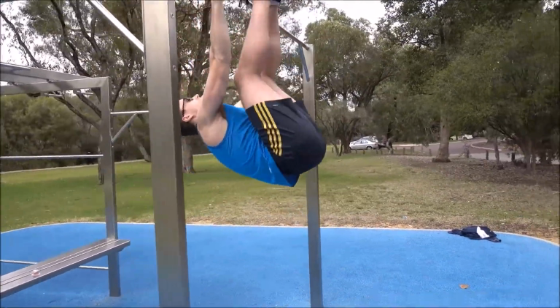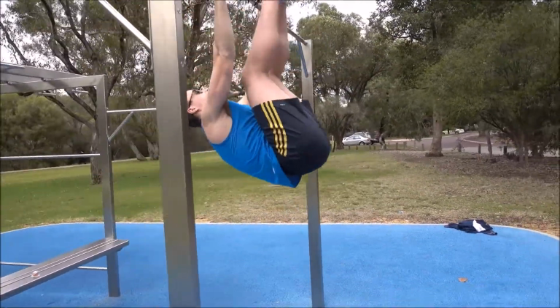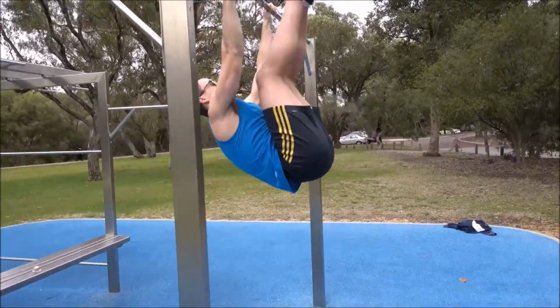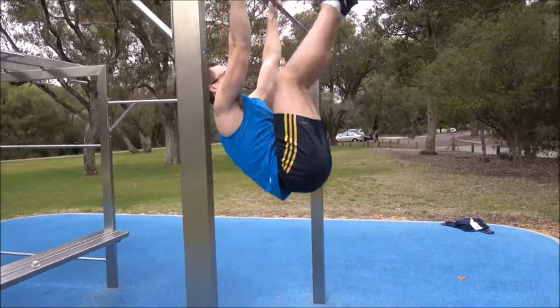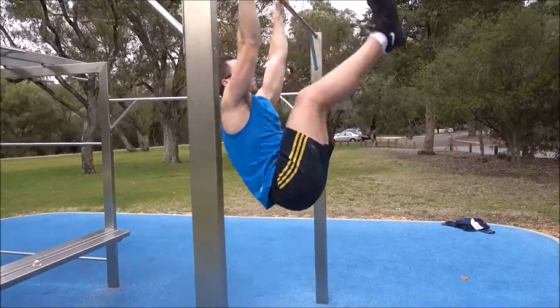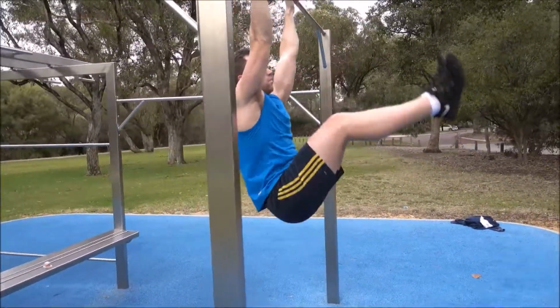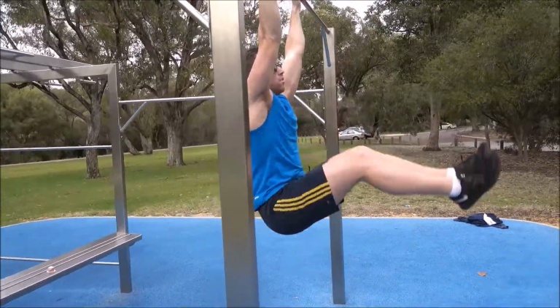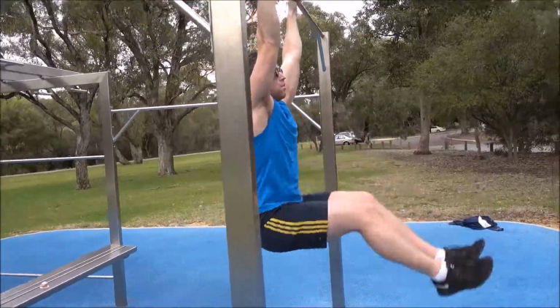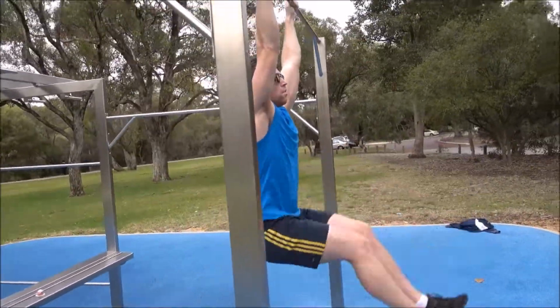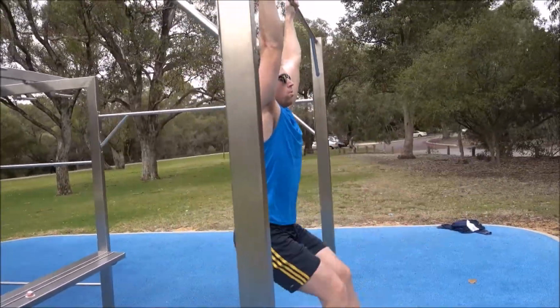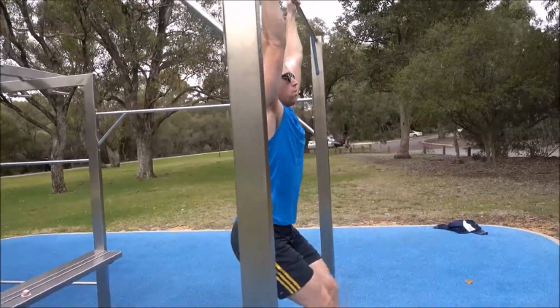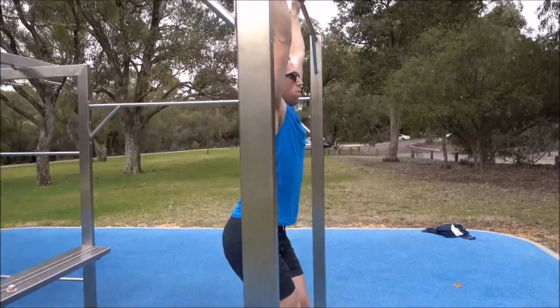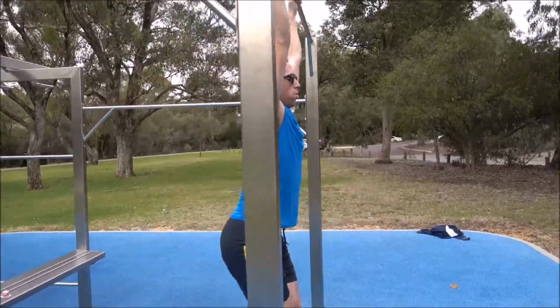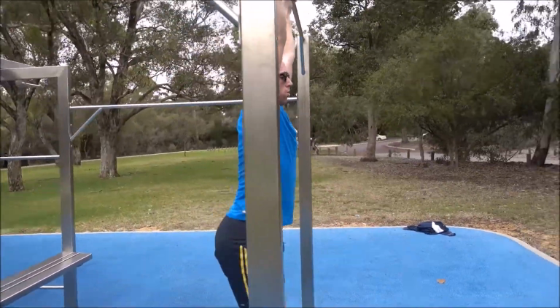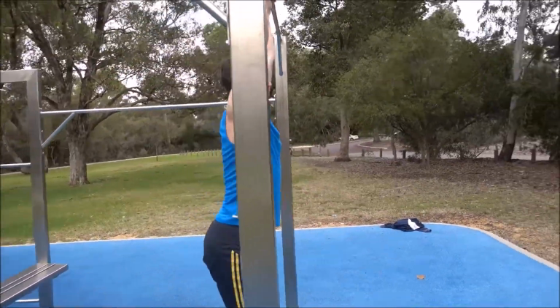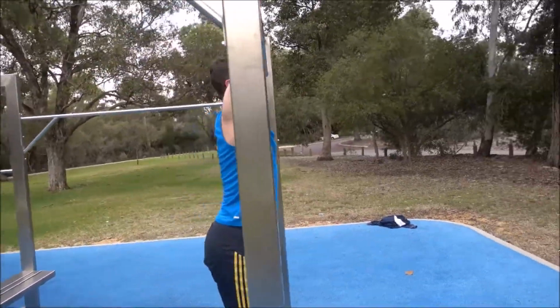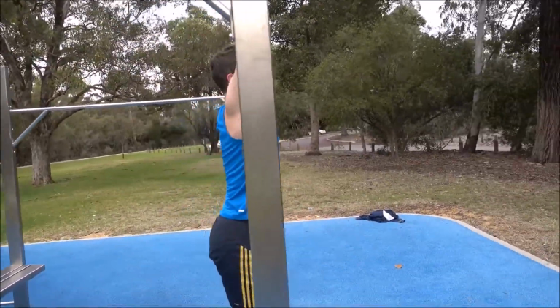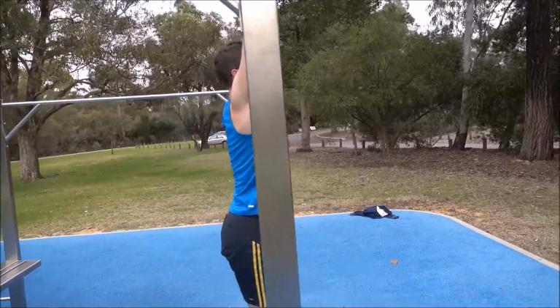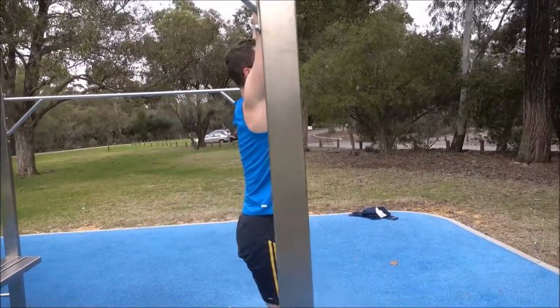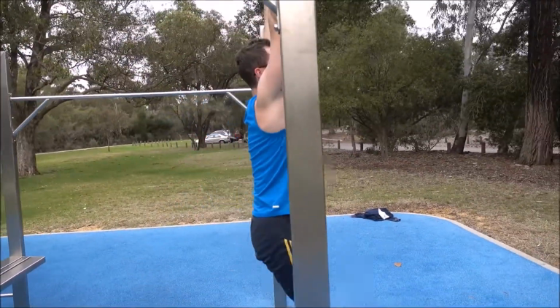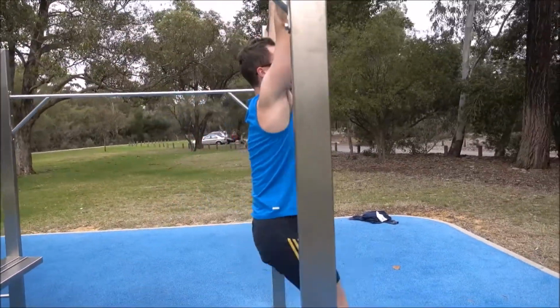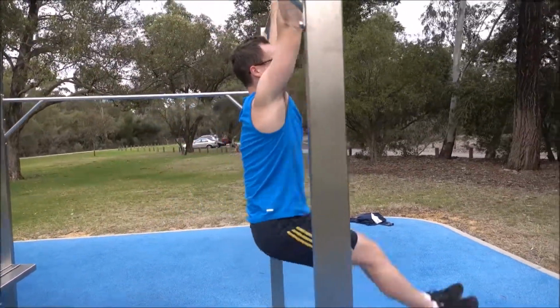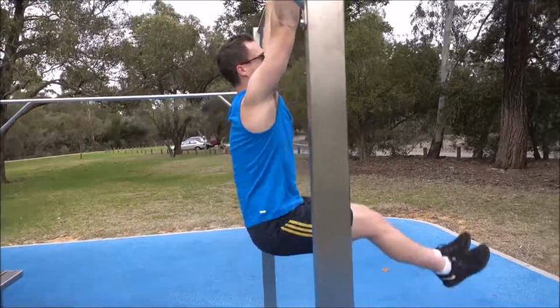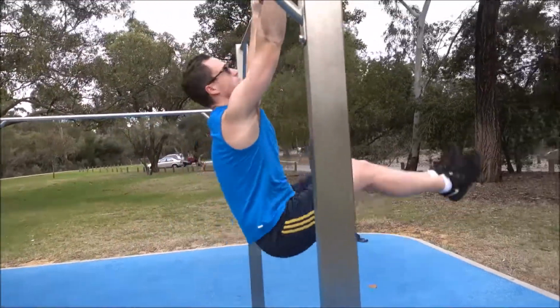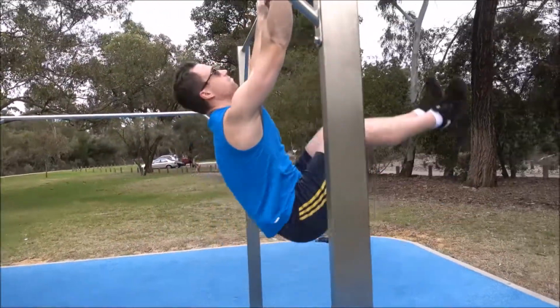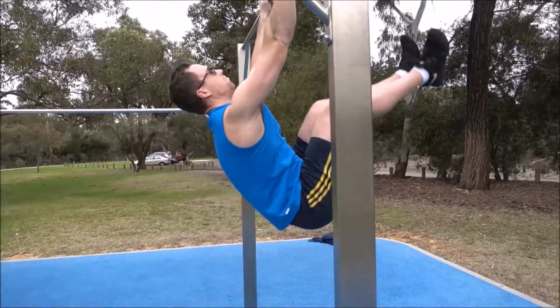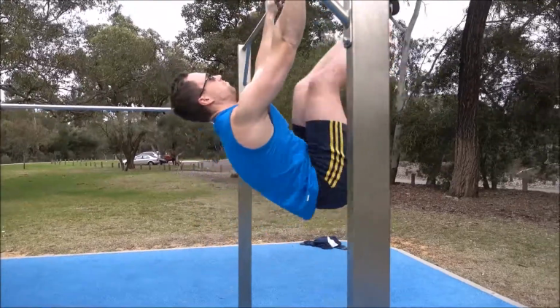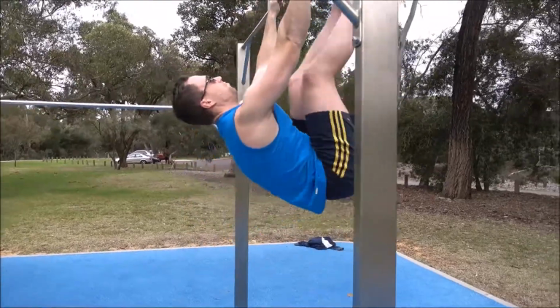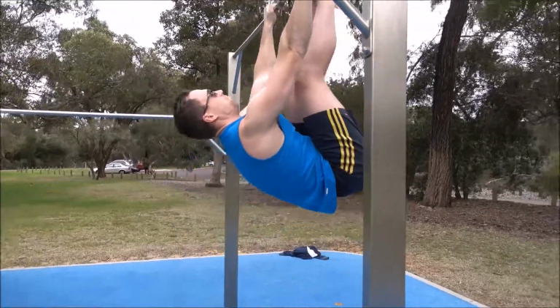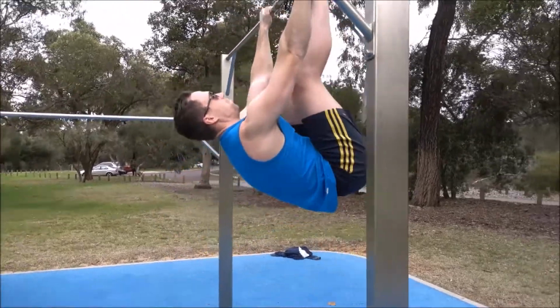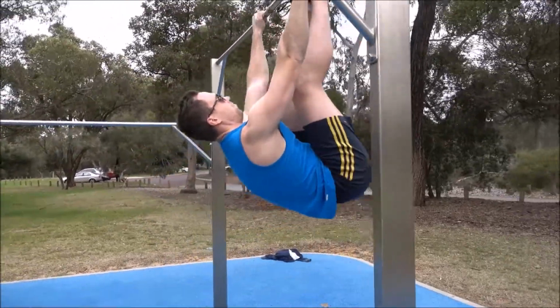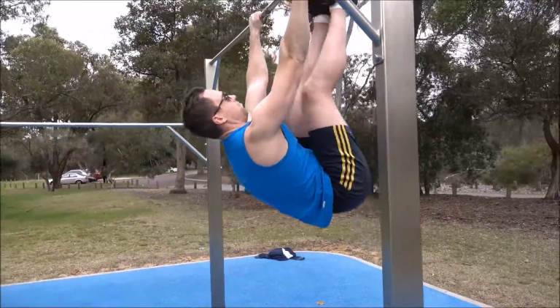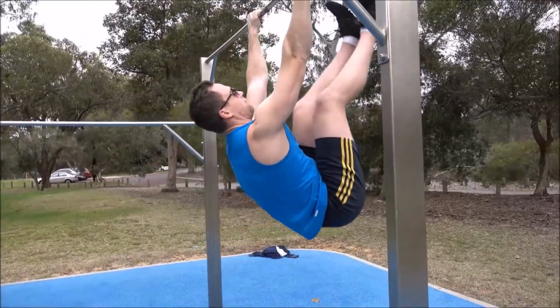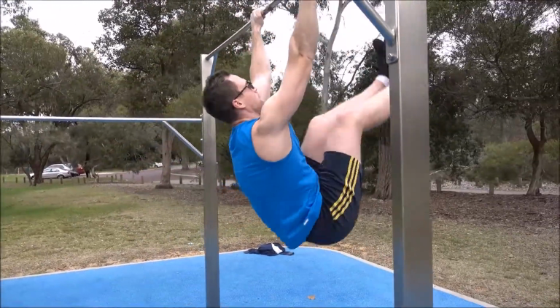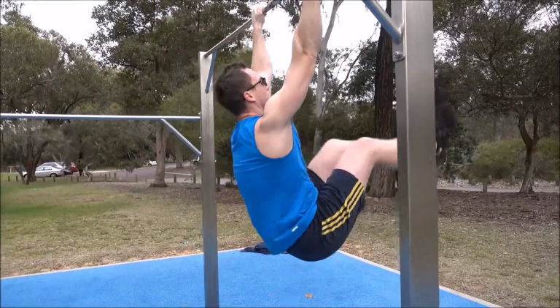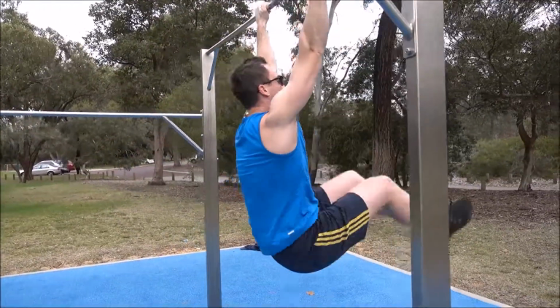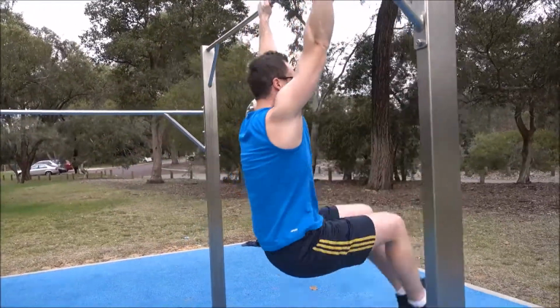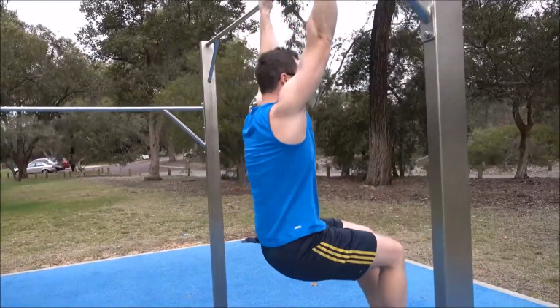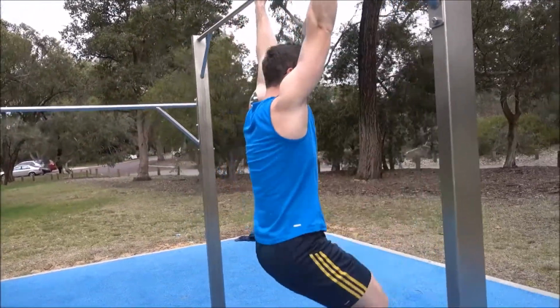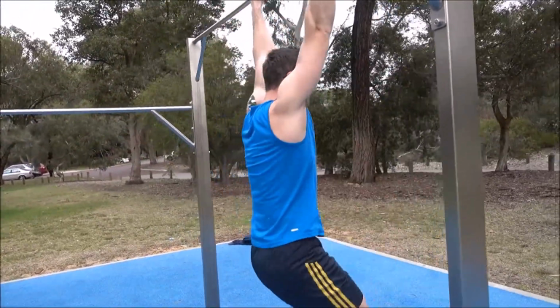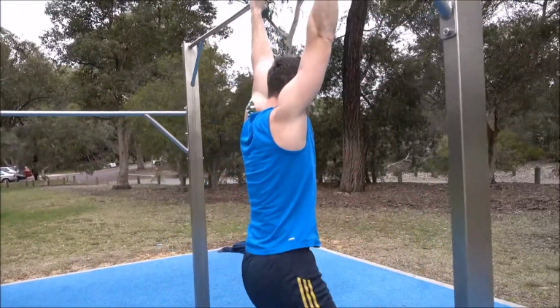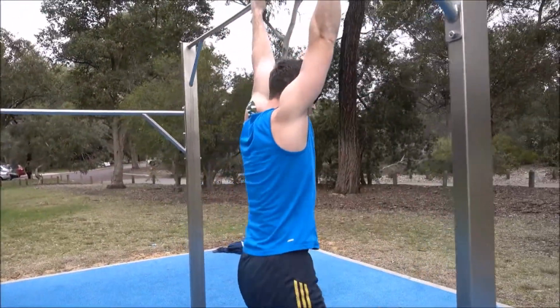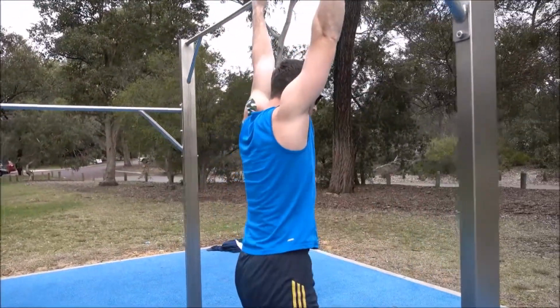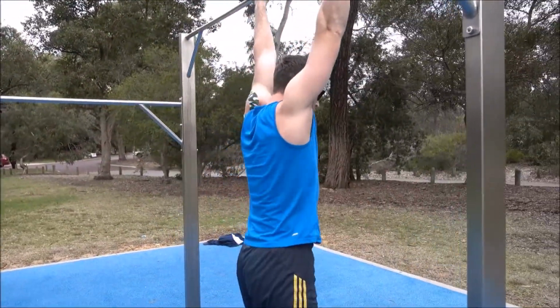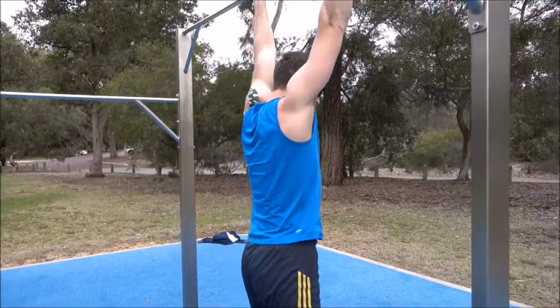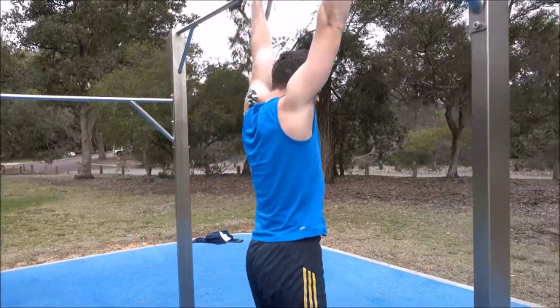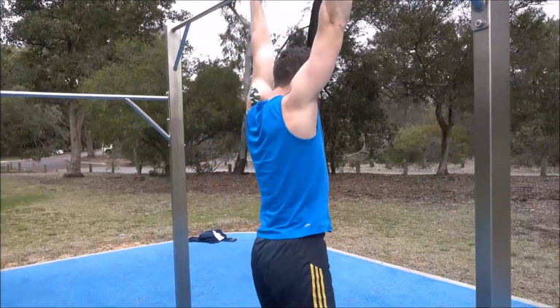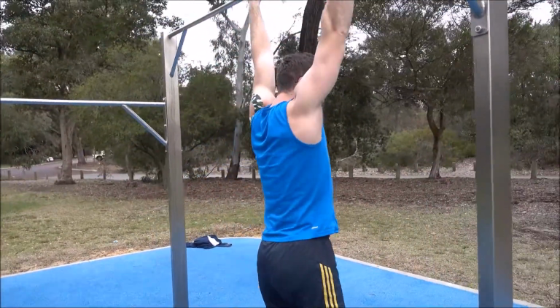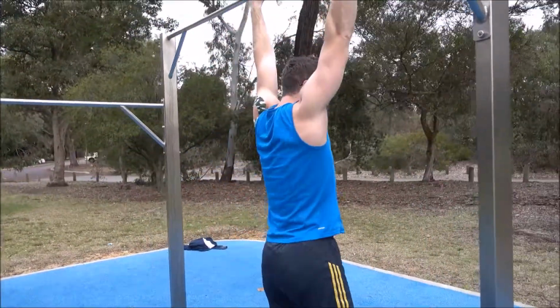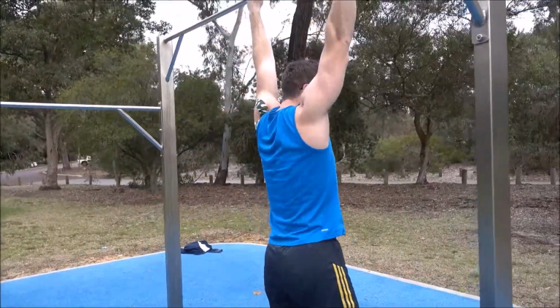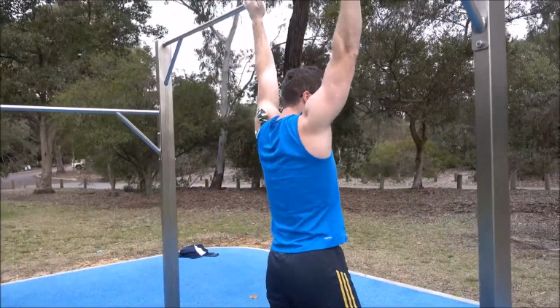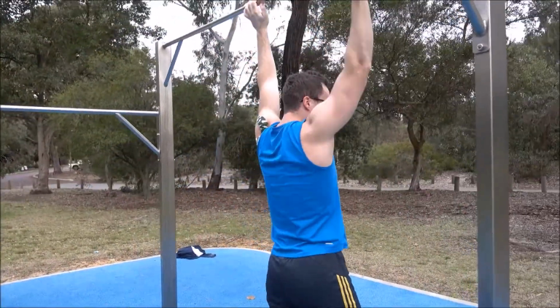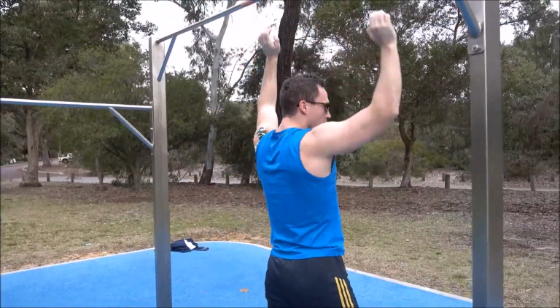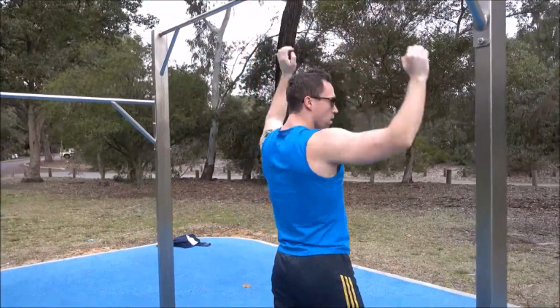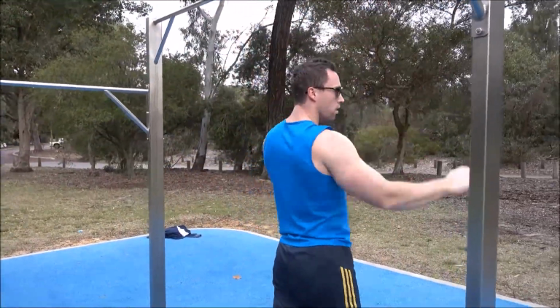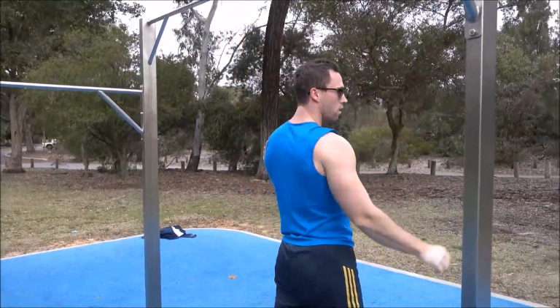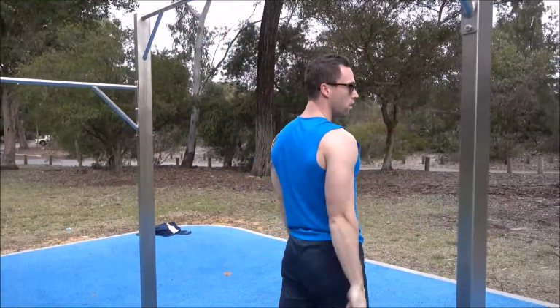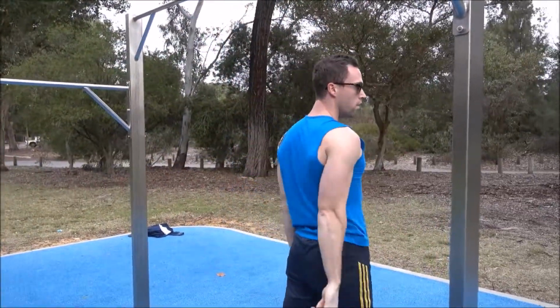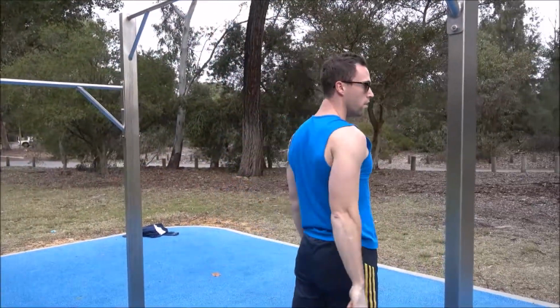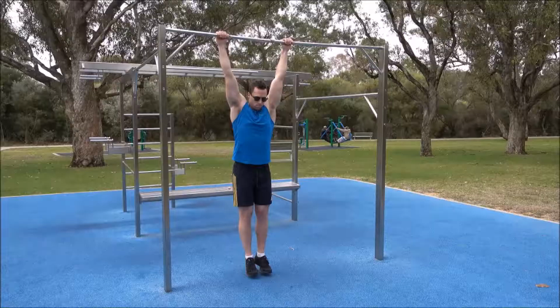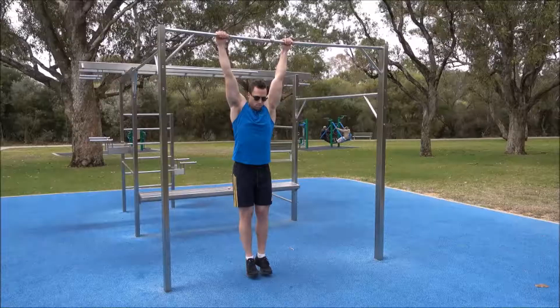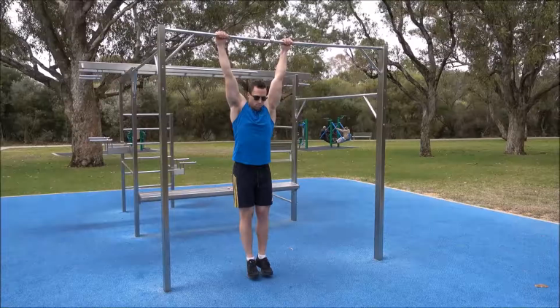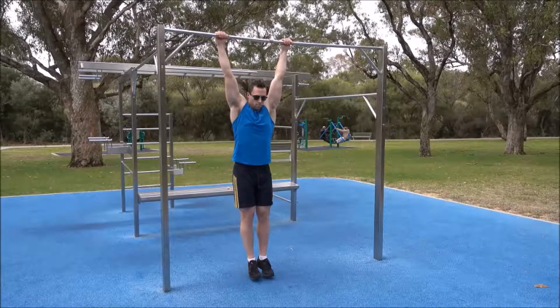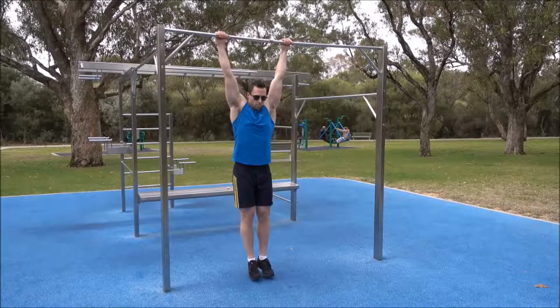The key to avoid swinging on the negative — the downward portion of the rep — is to consciously think about keeping your abs tight for the duration.